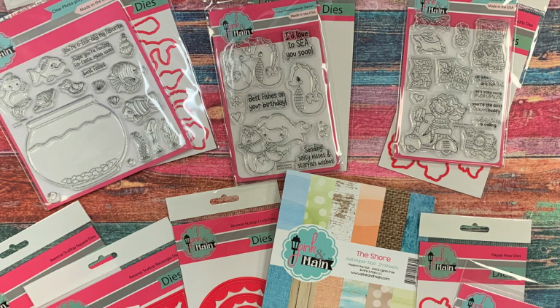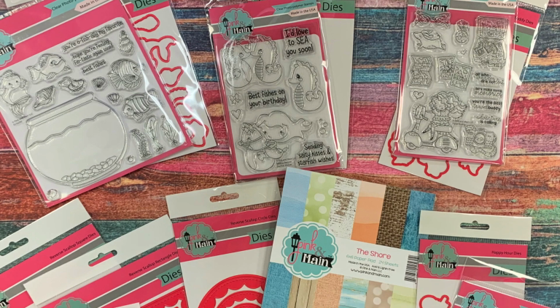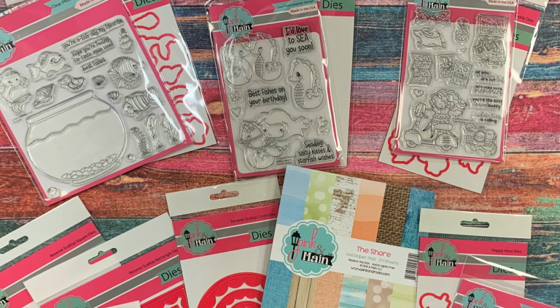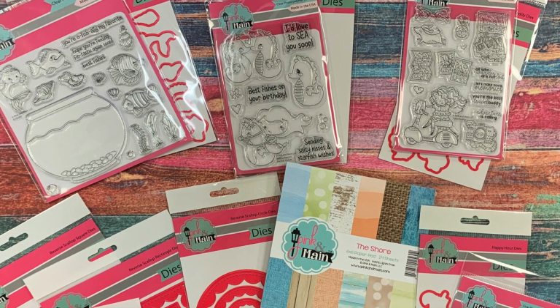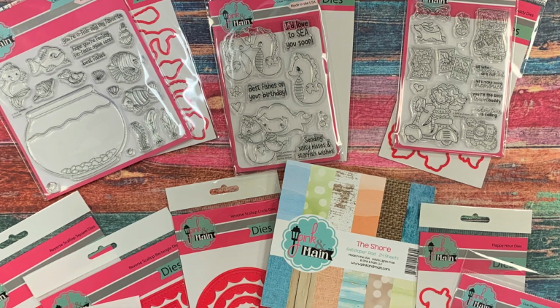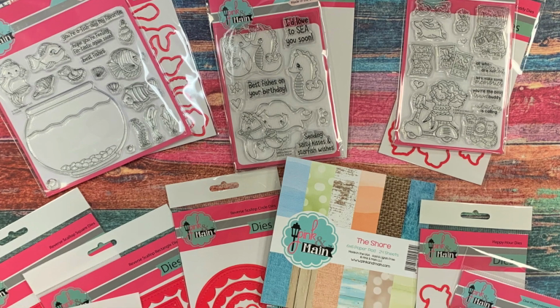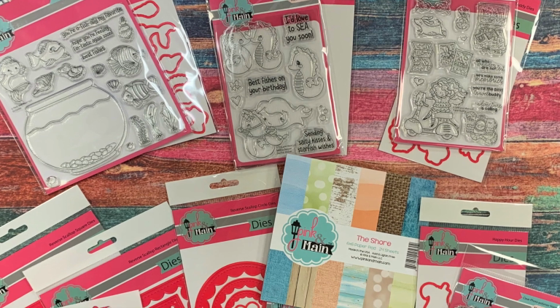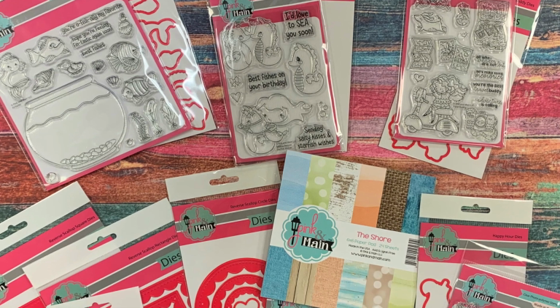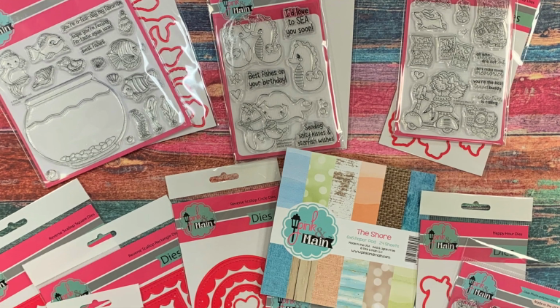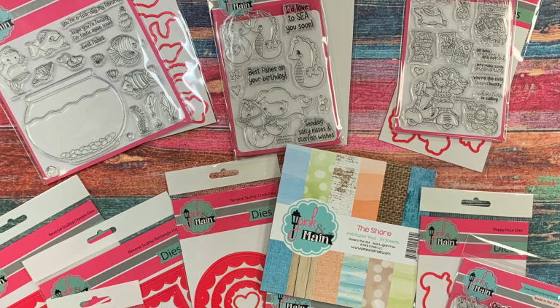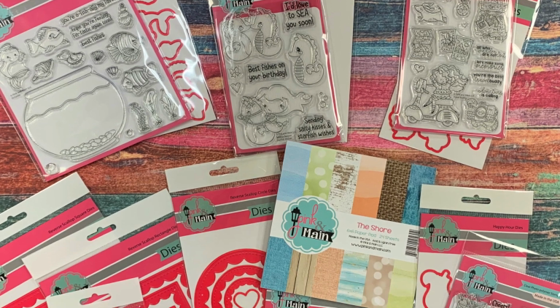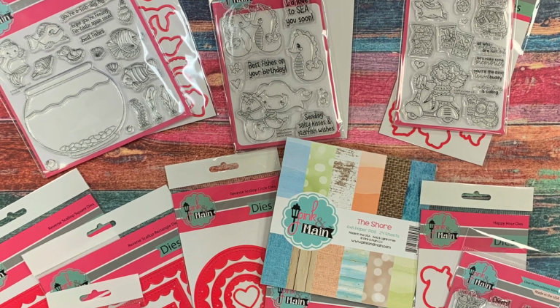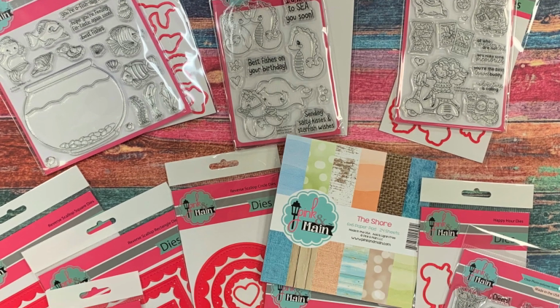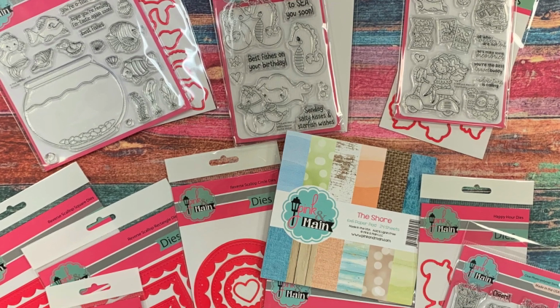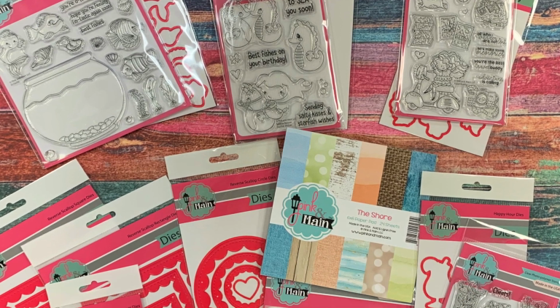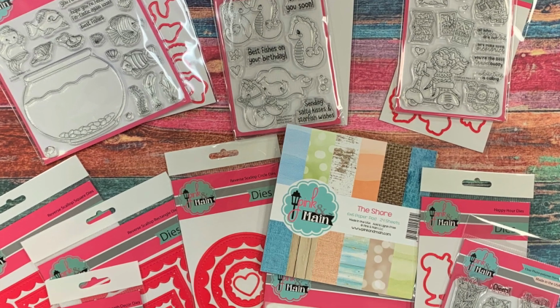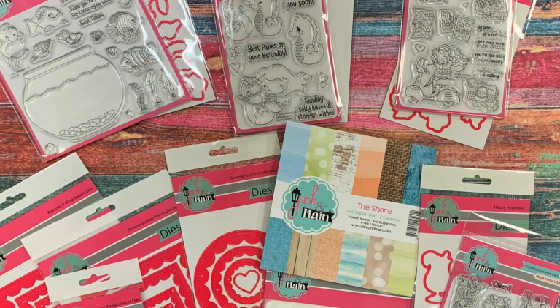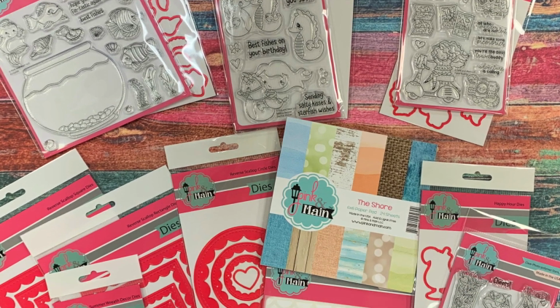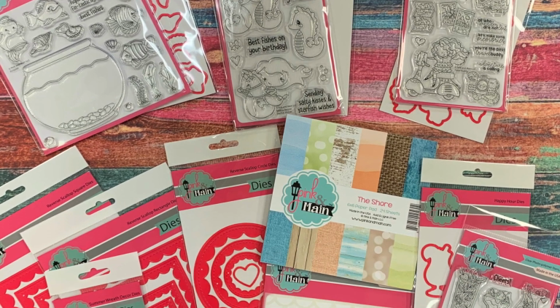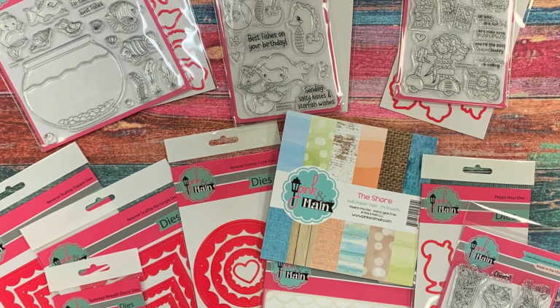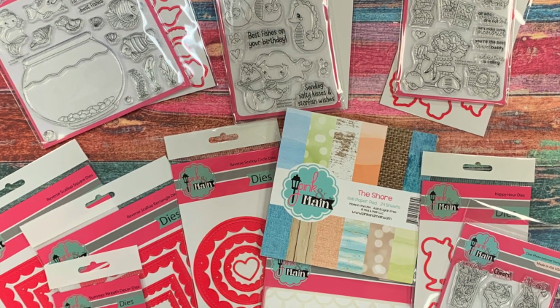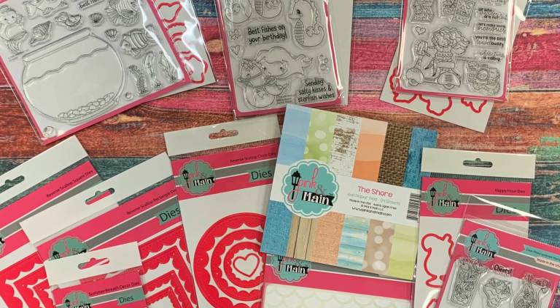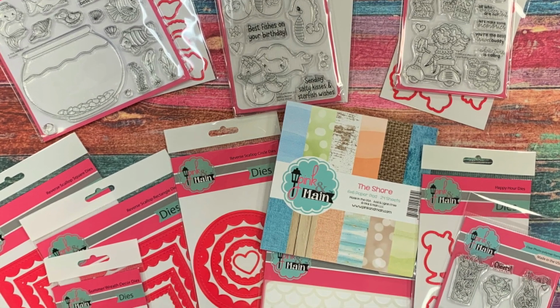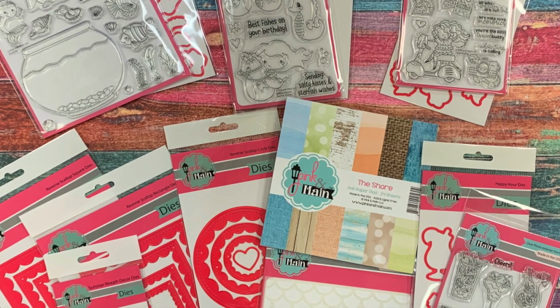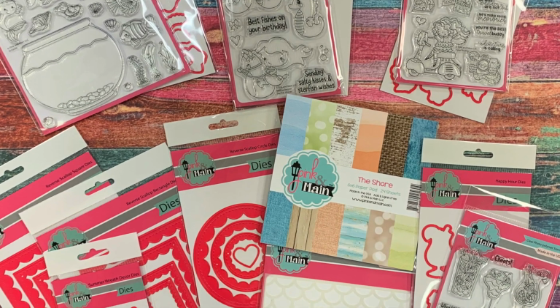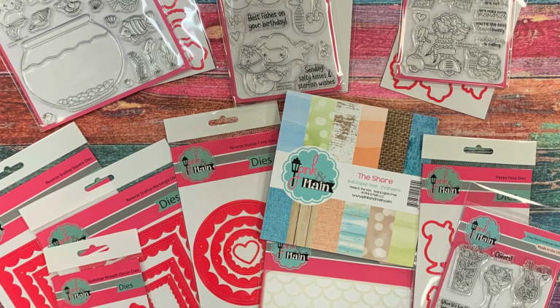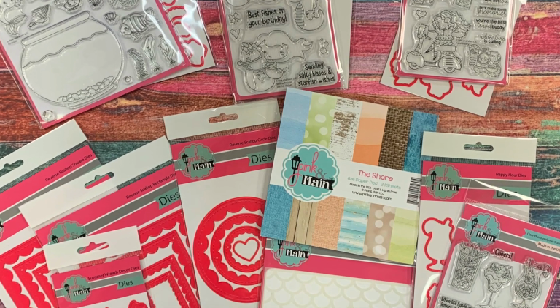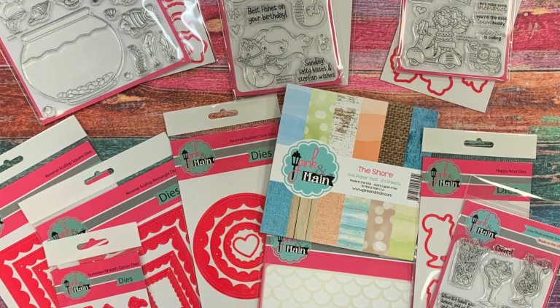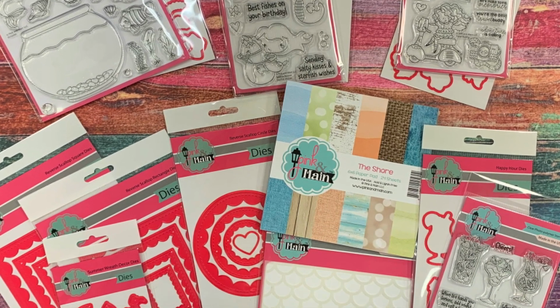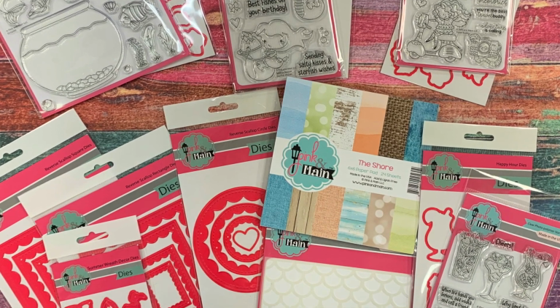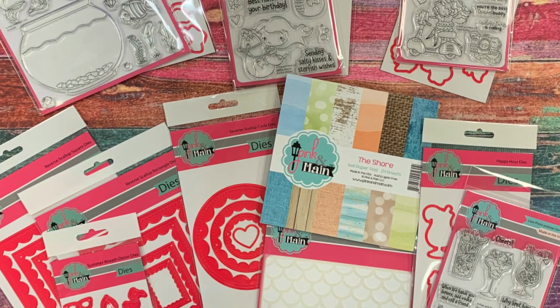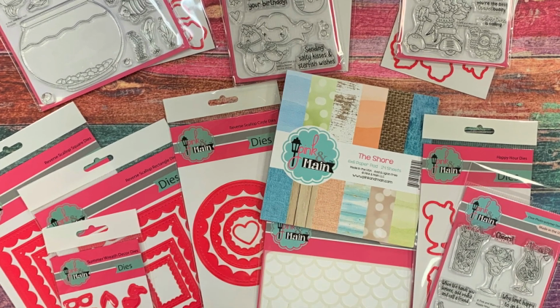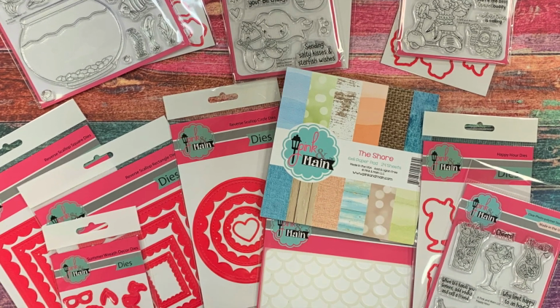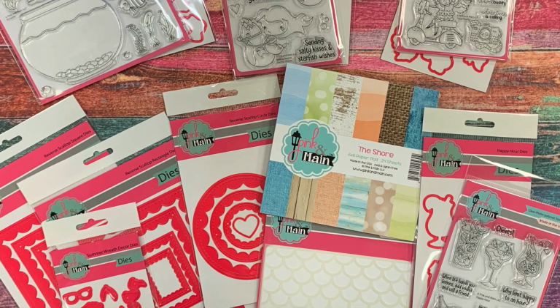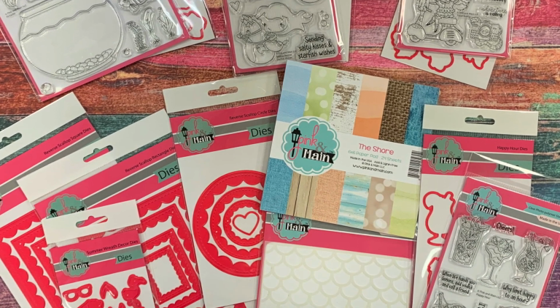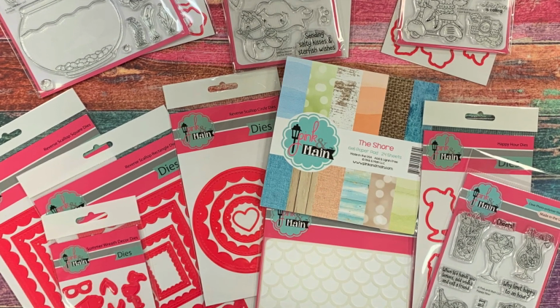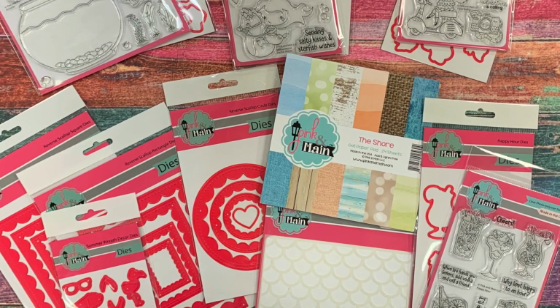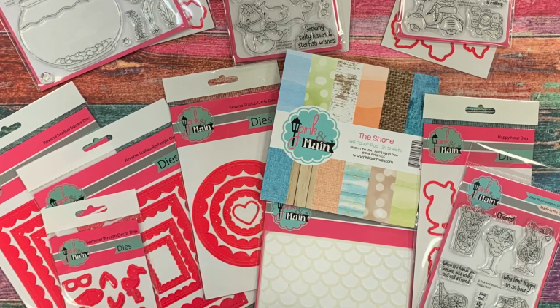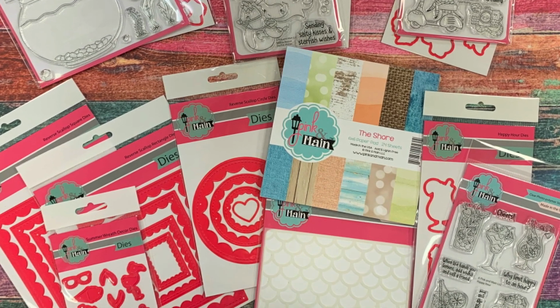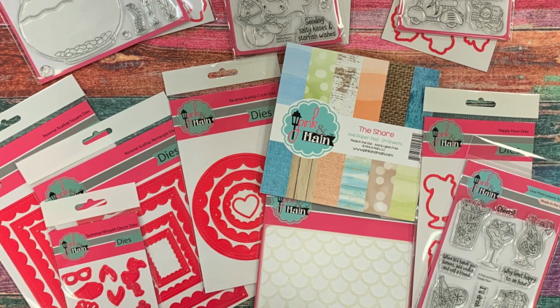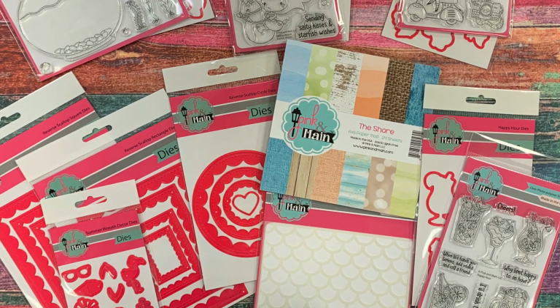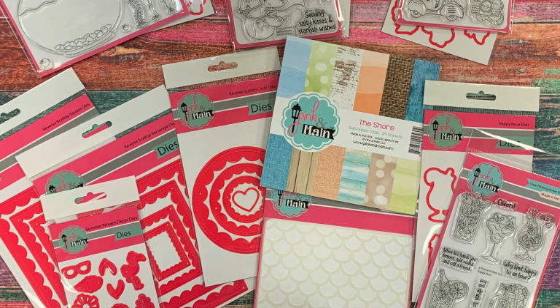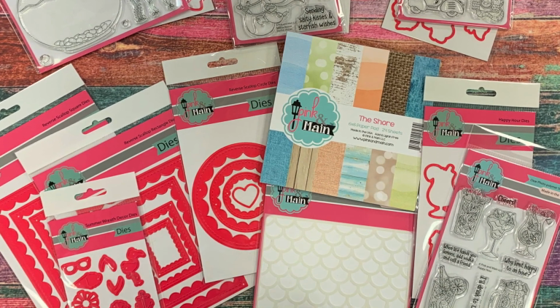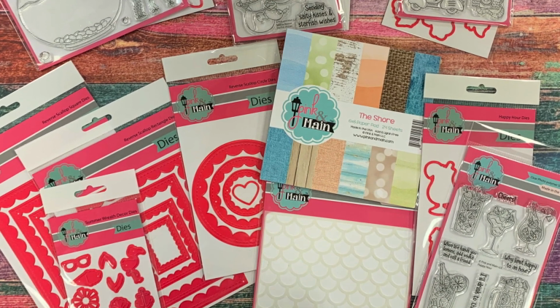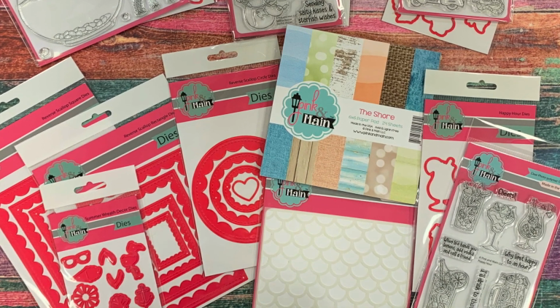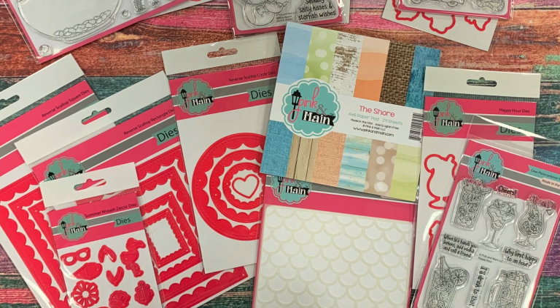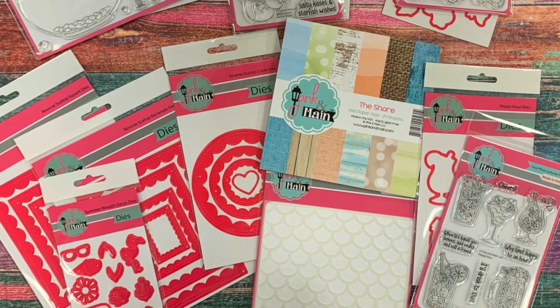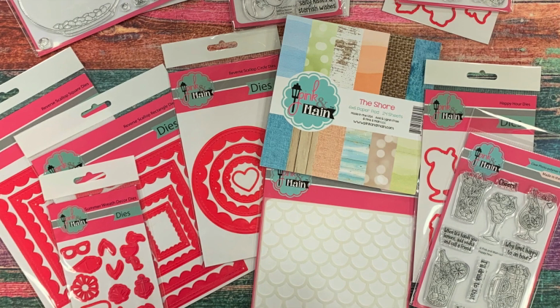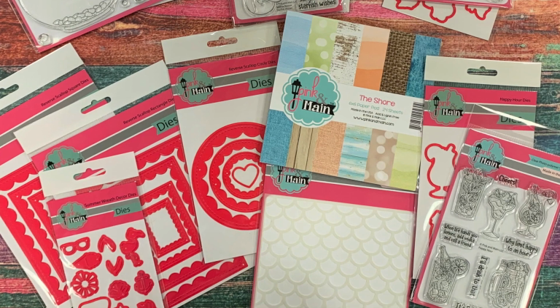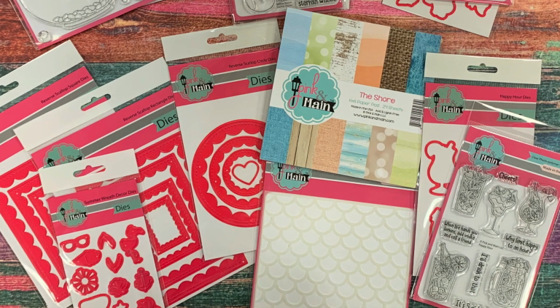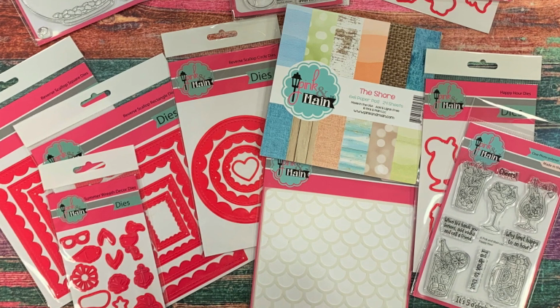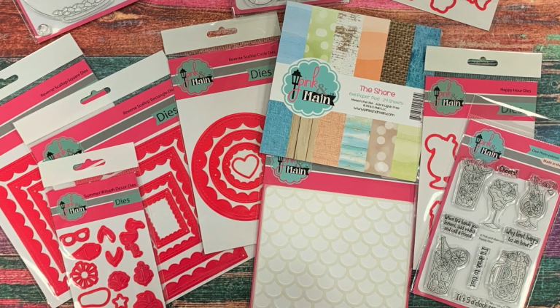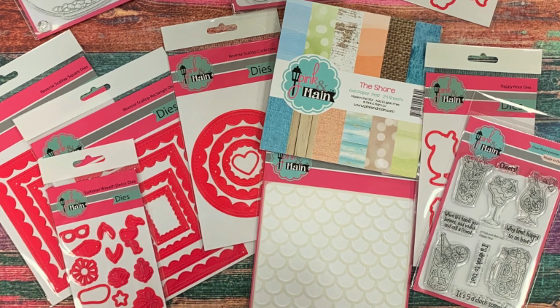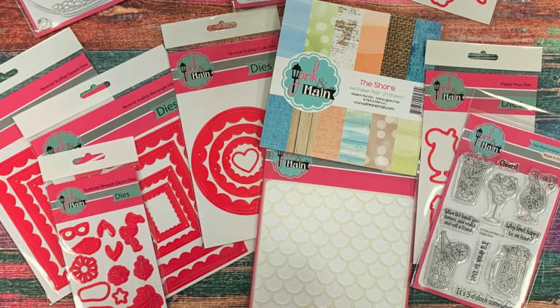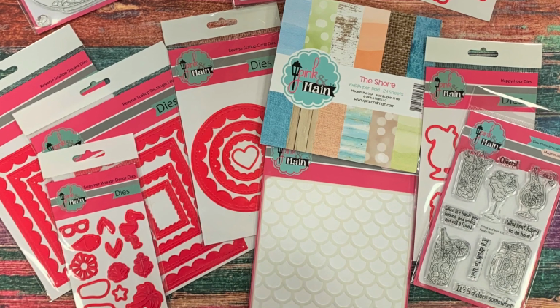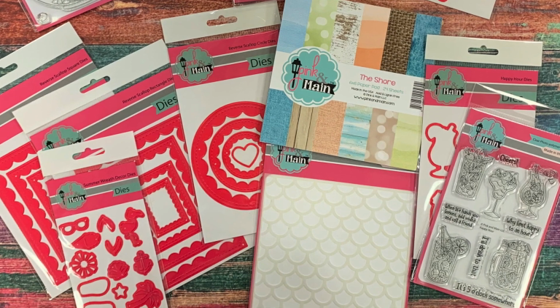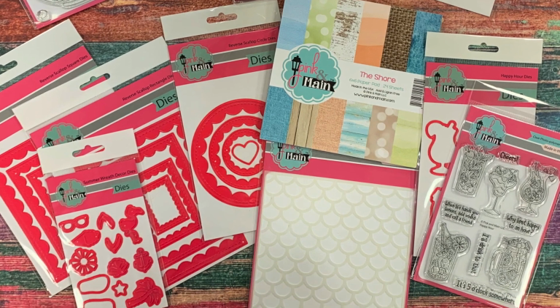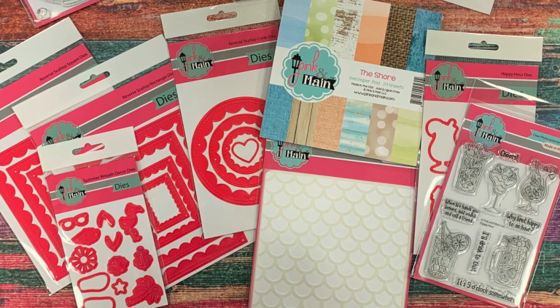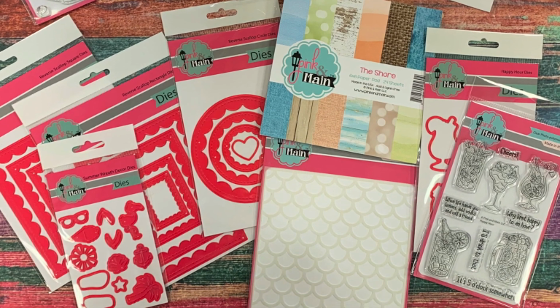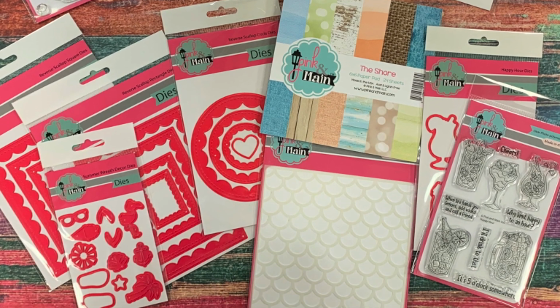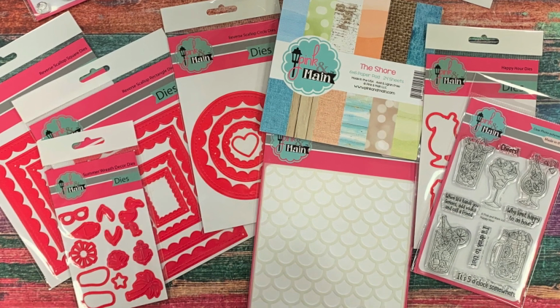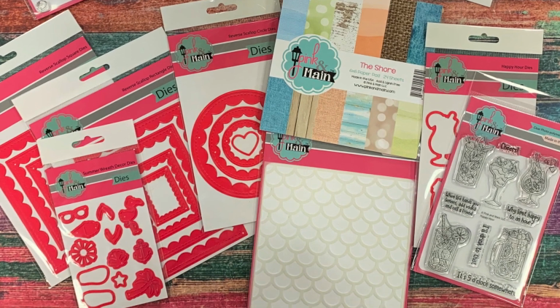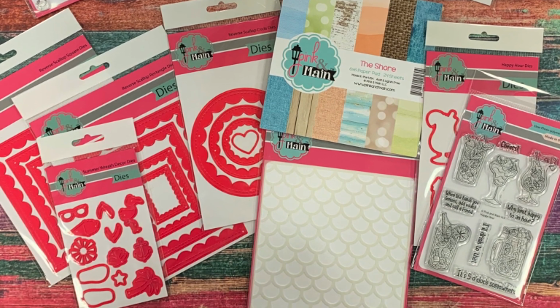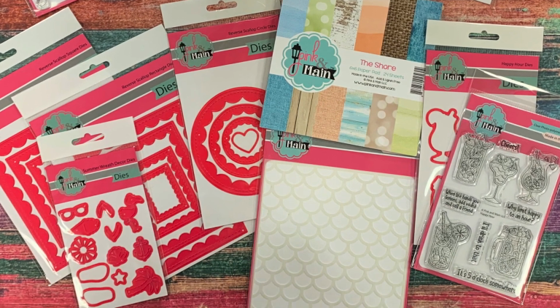Thanks so much for joining me today. I hope you've enjoyed this closer look at our June release, and until next time, keep living the creative life.